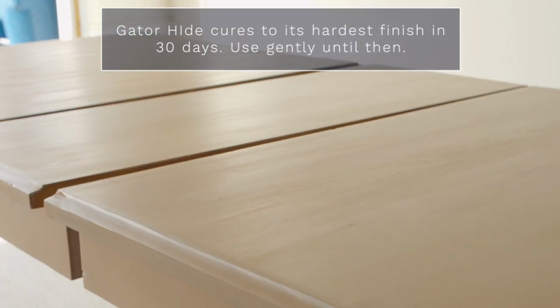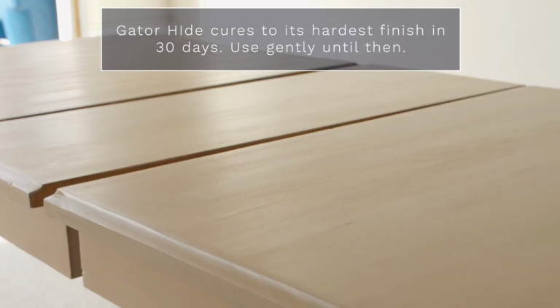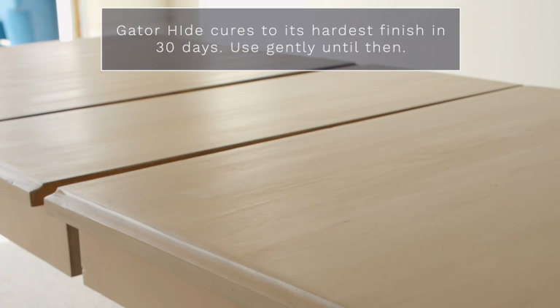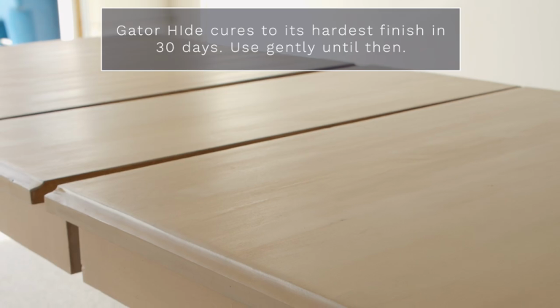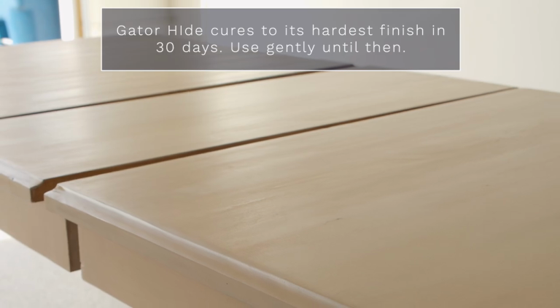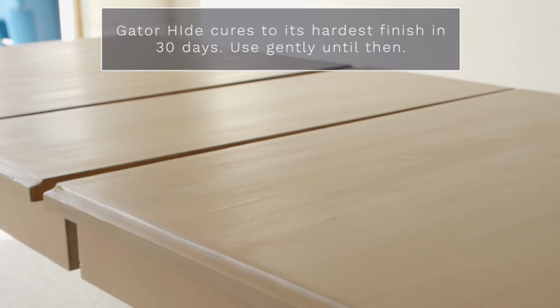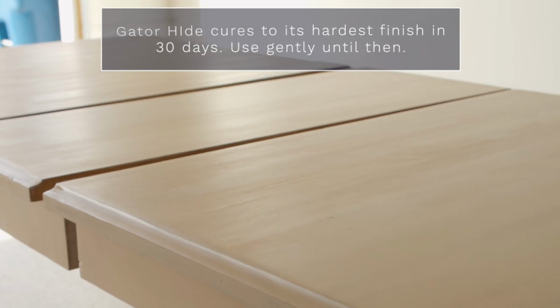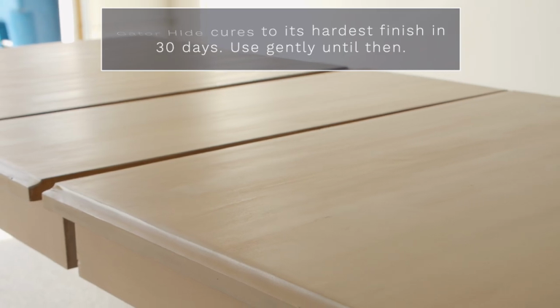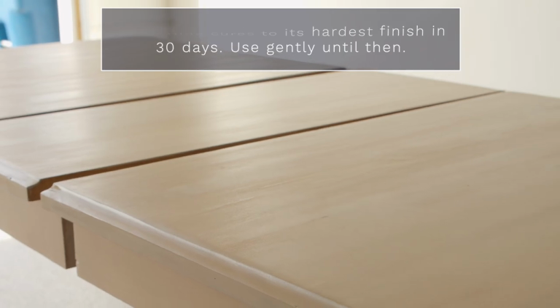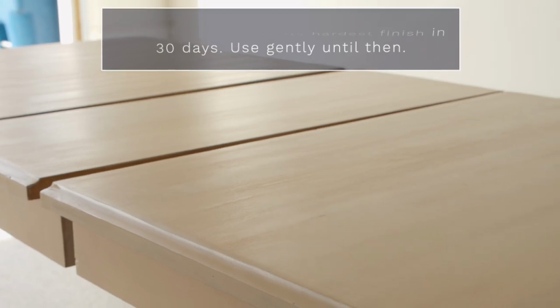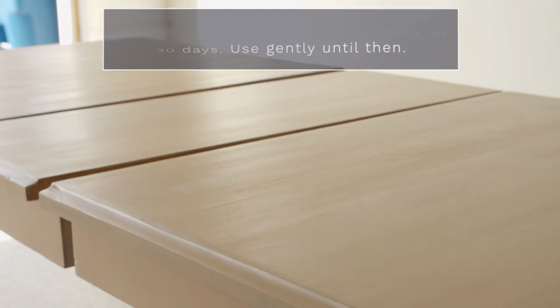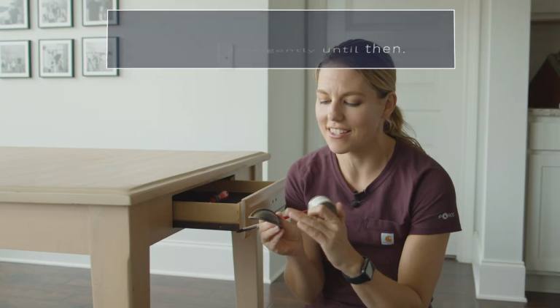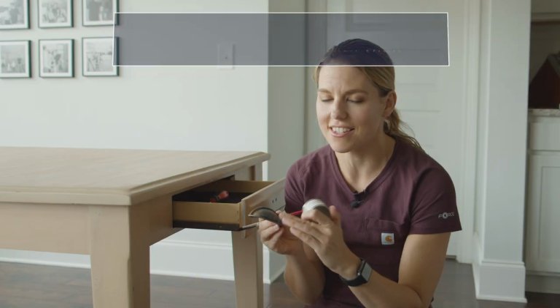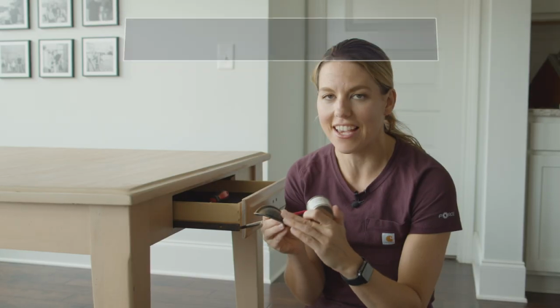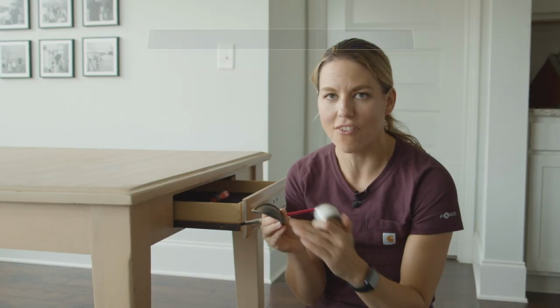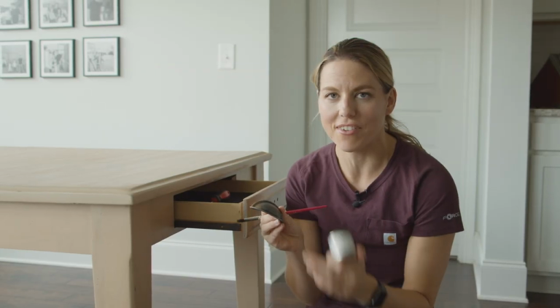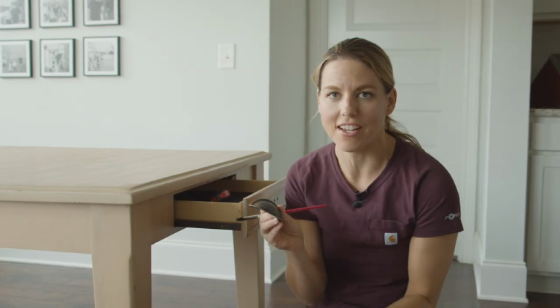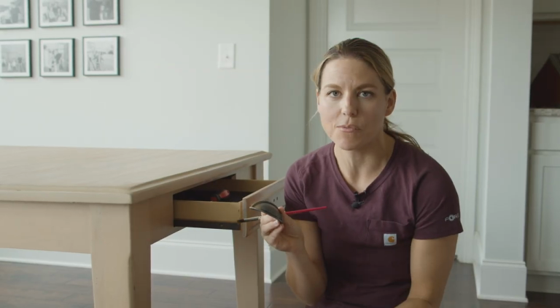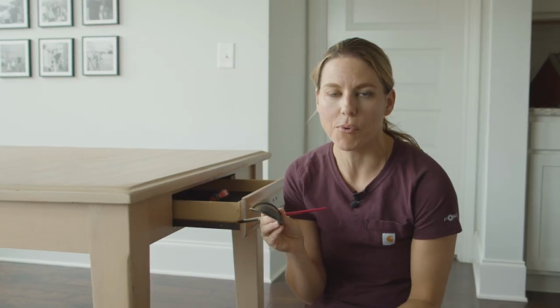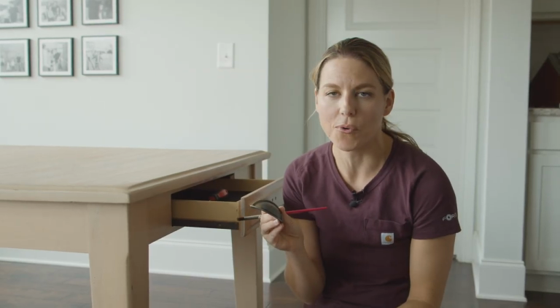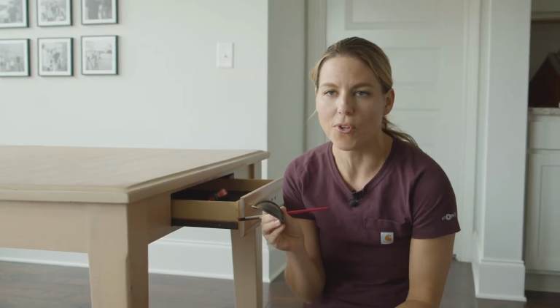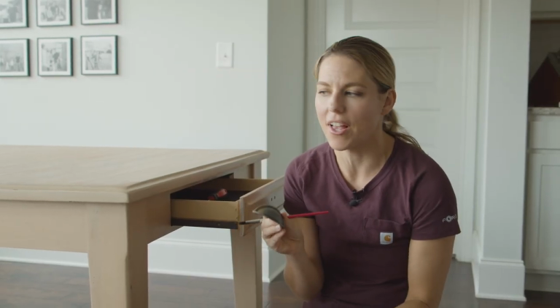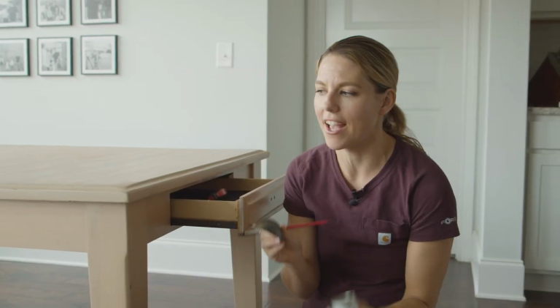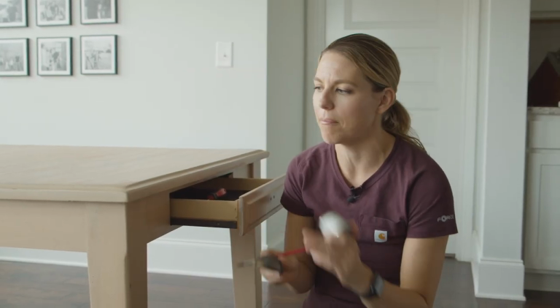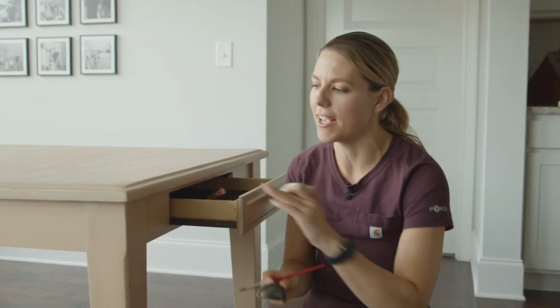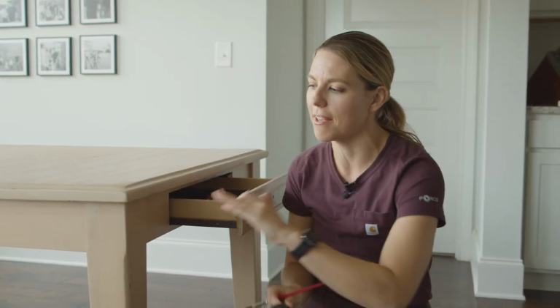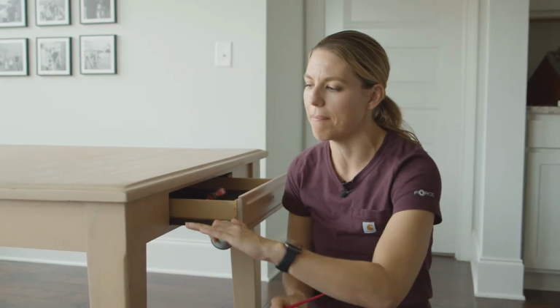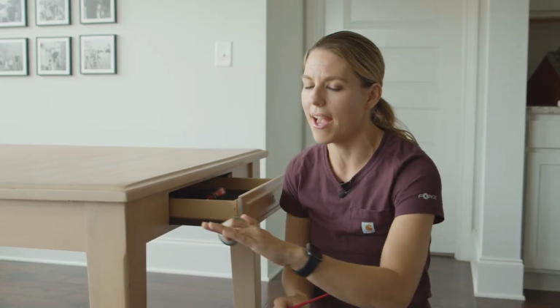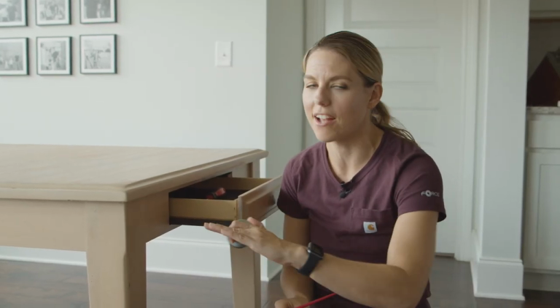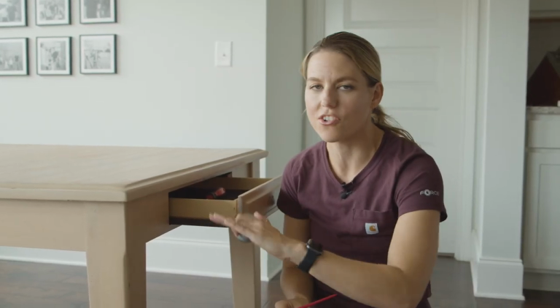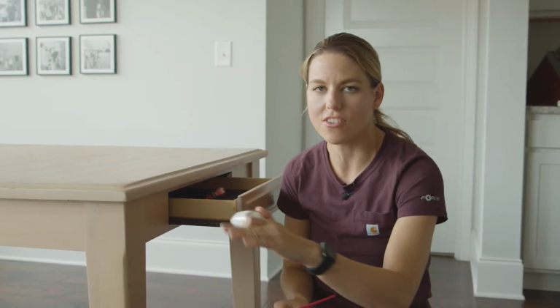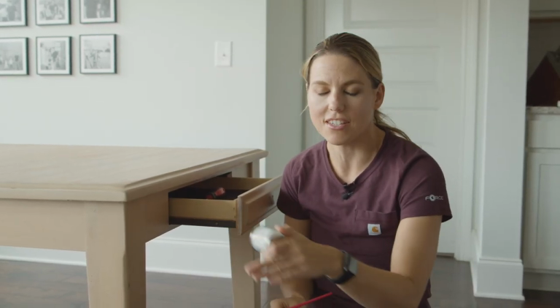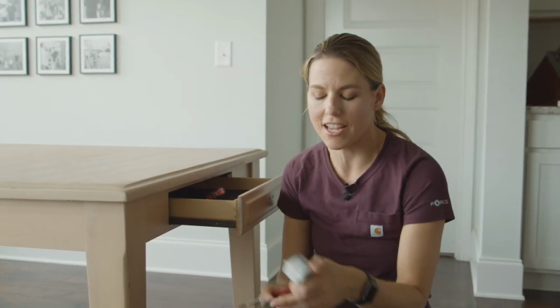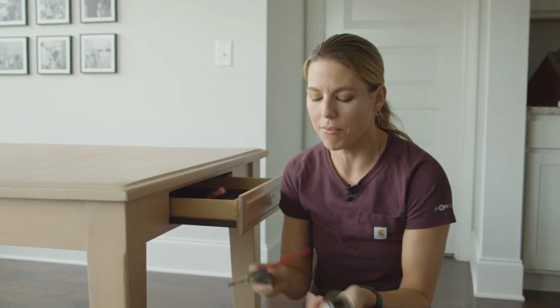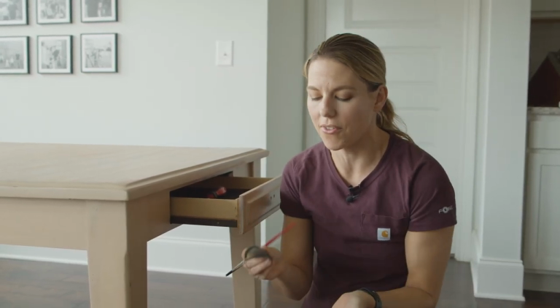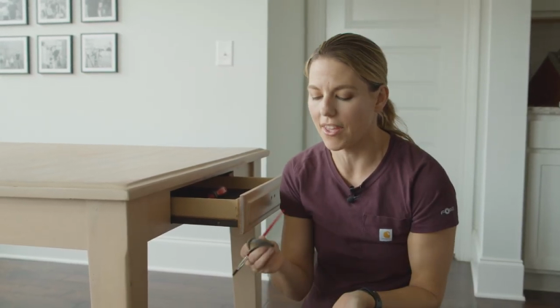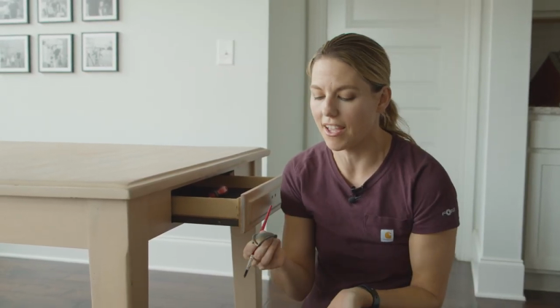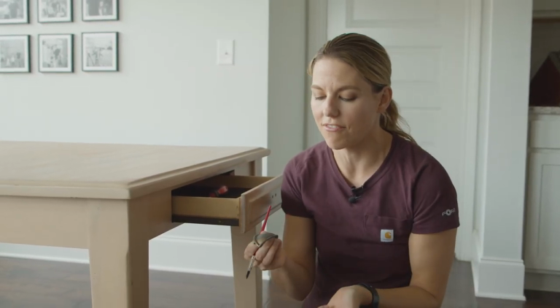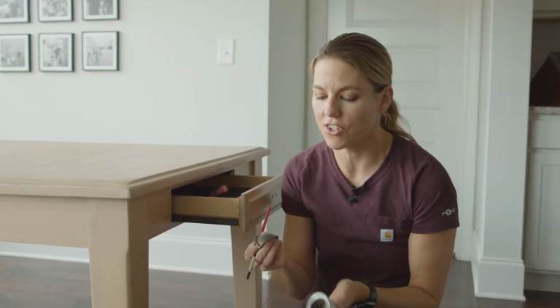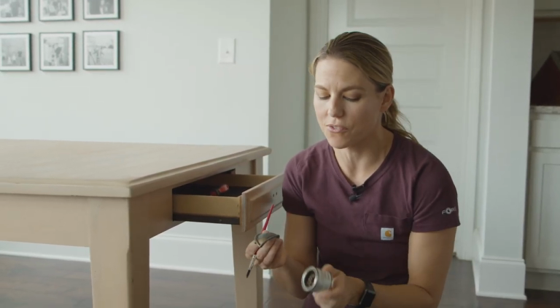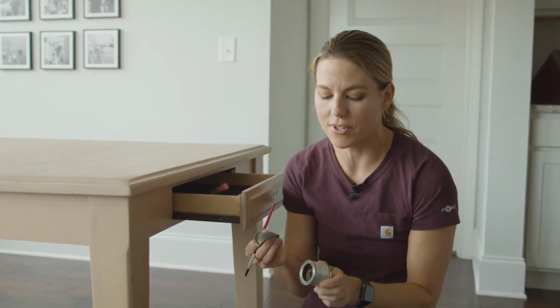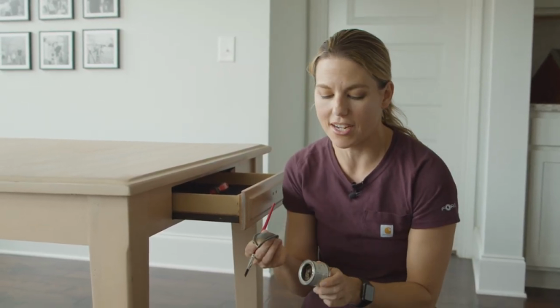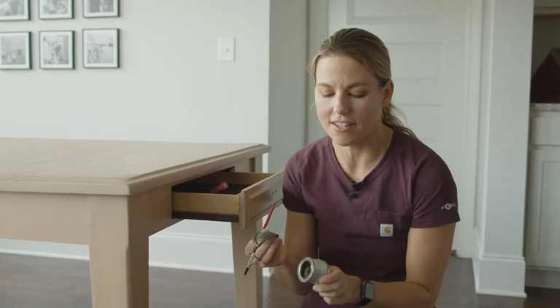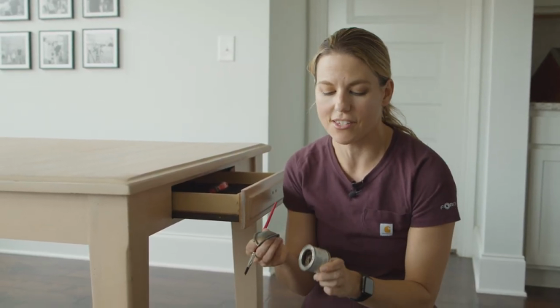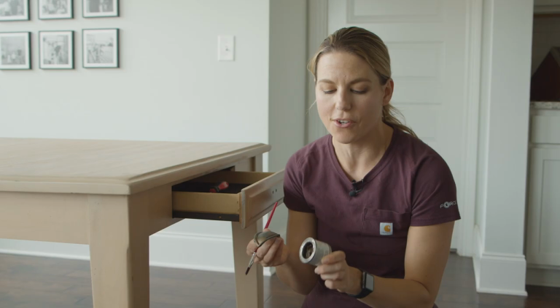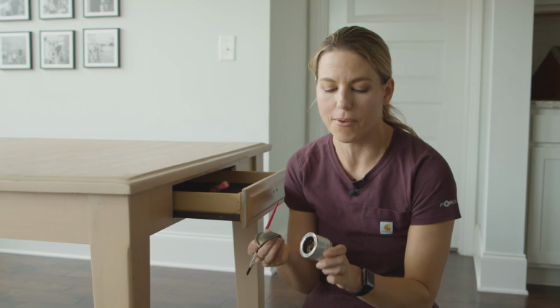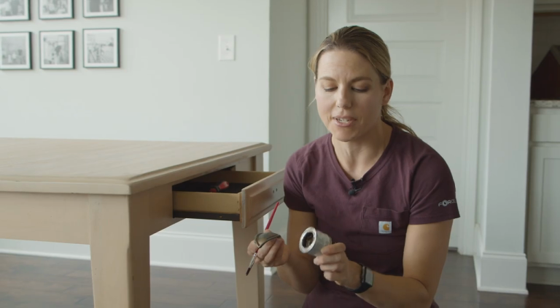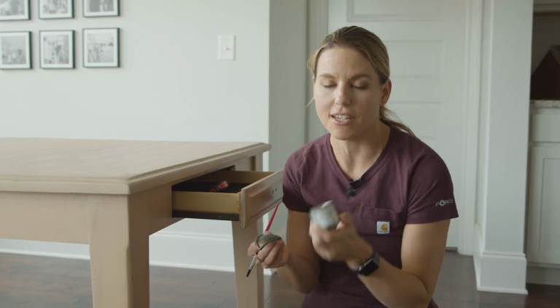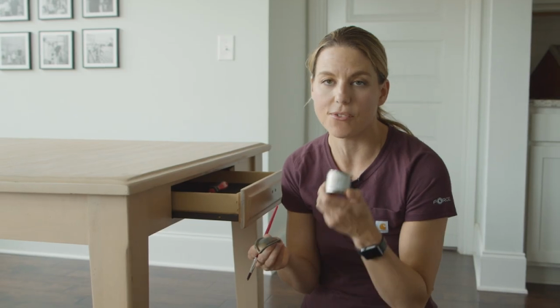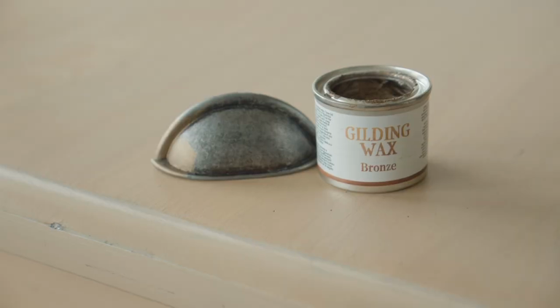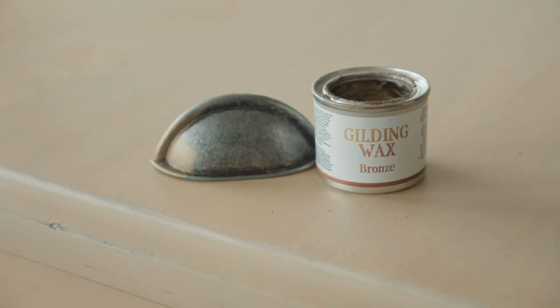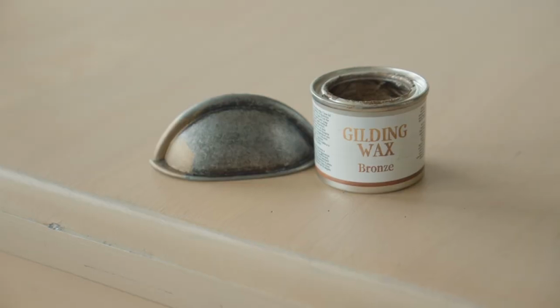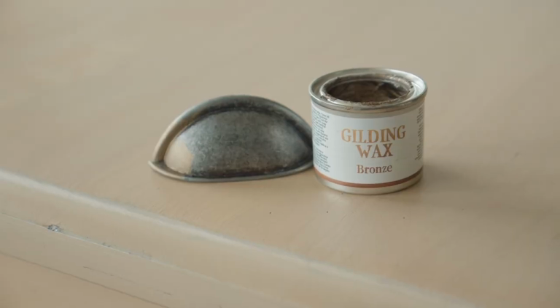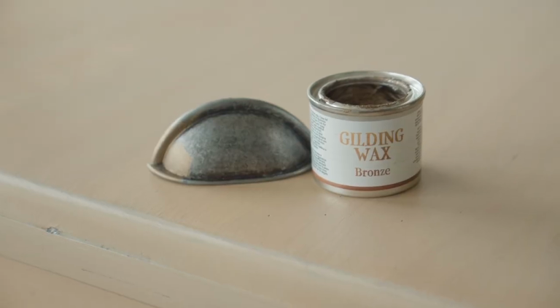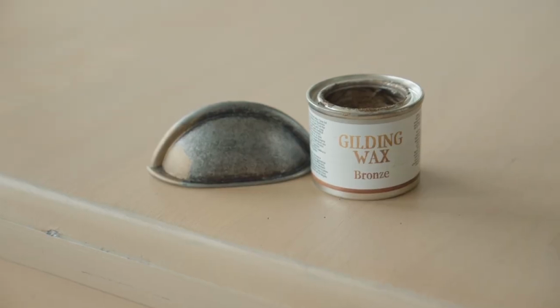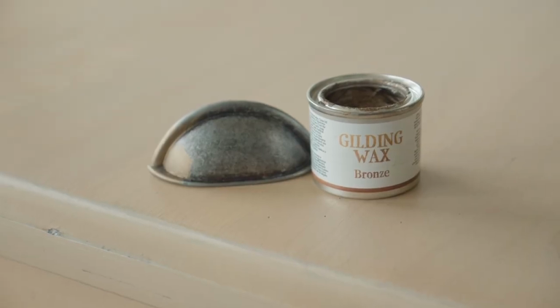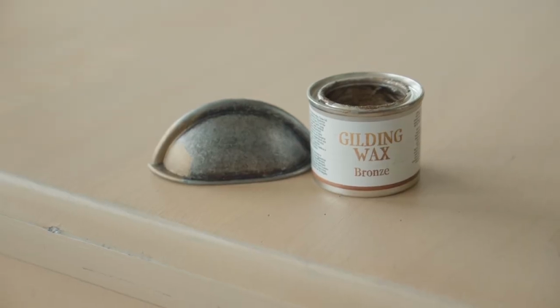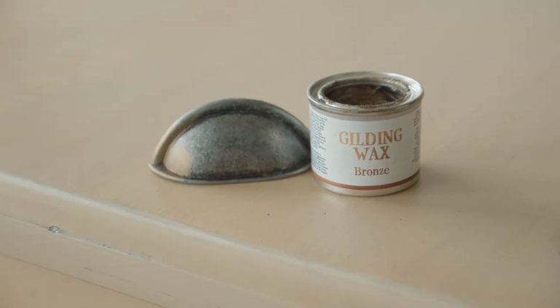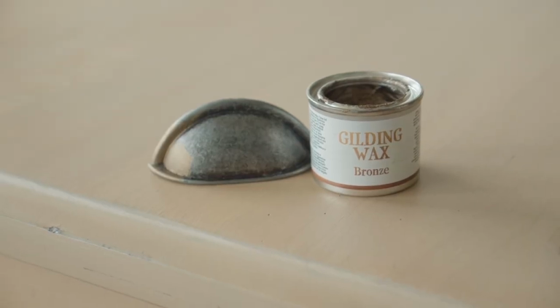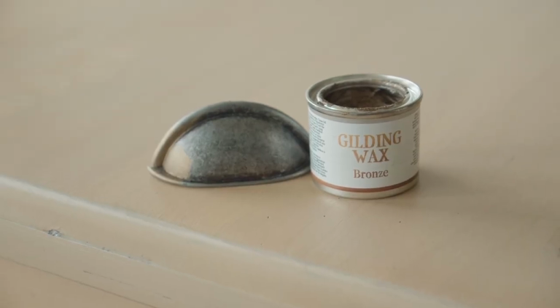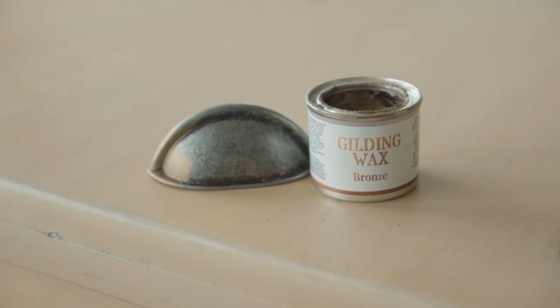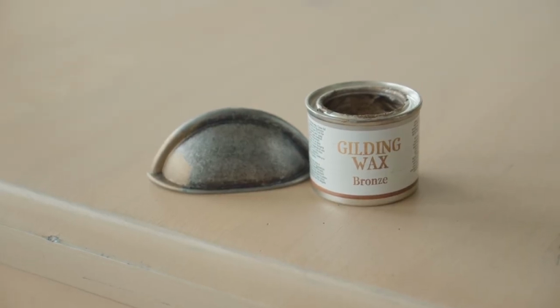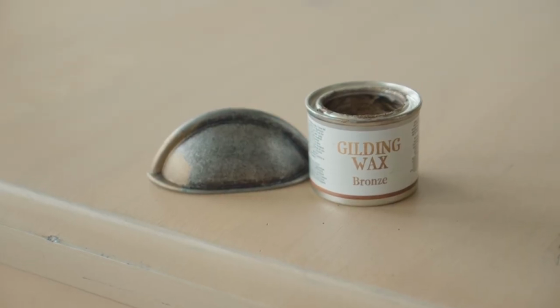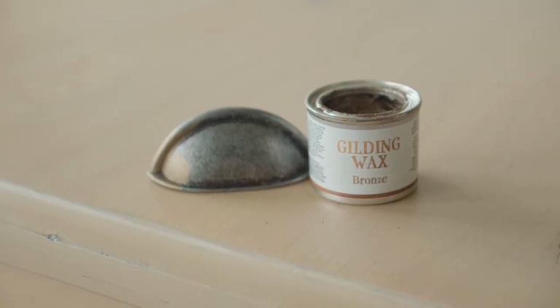For the finishing touch, I want to take this galvanized pool and make it match the table that I've just redone, so I'm going to use some gilding wax in the color bronze.